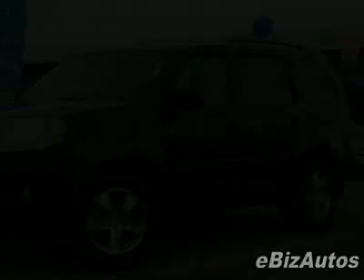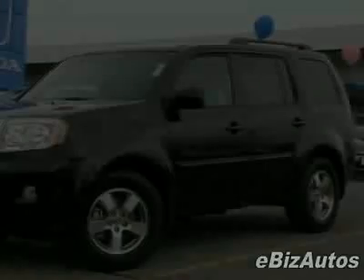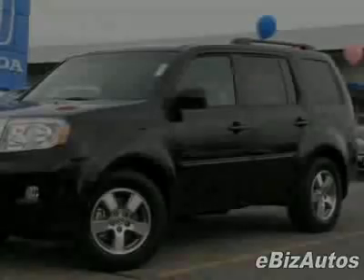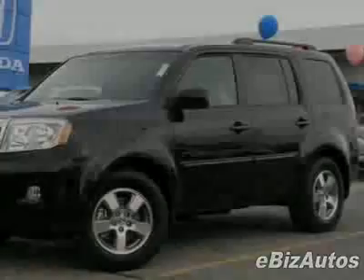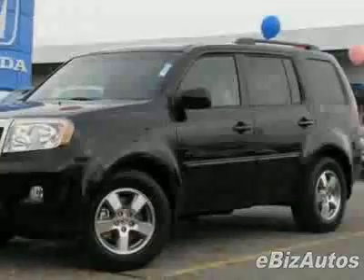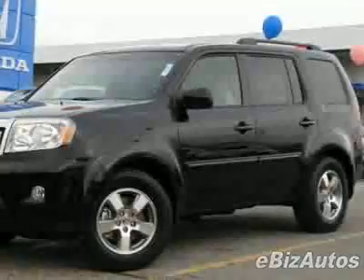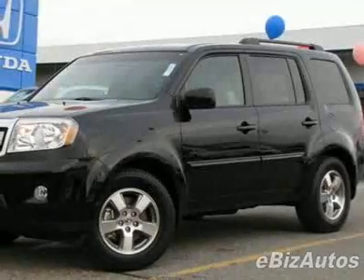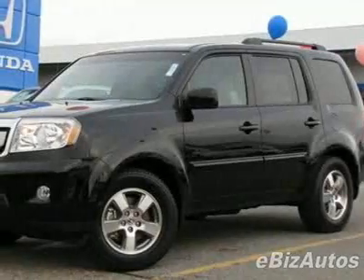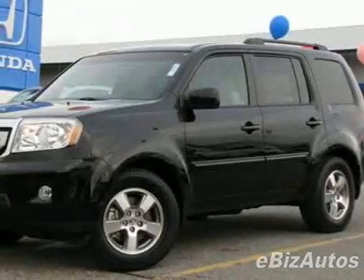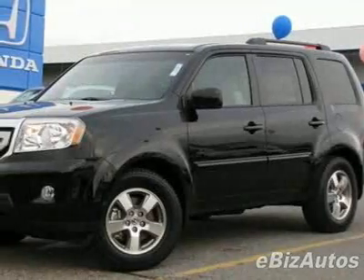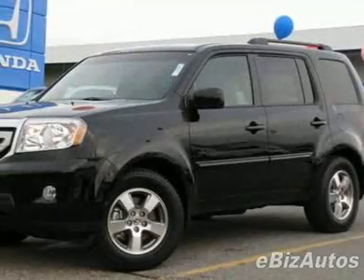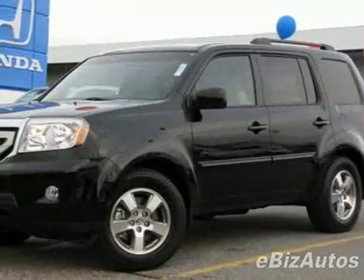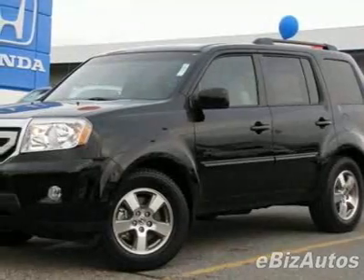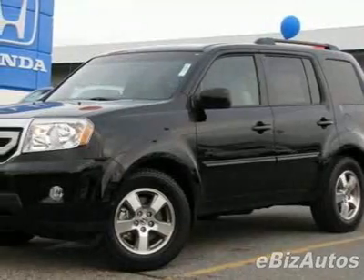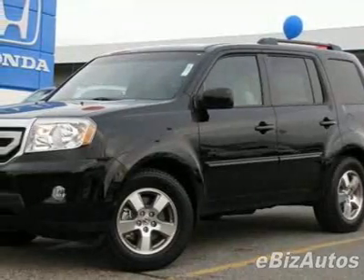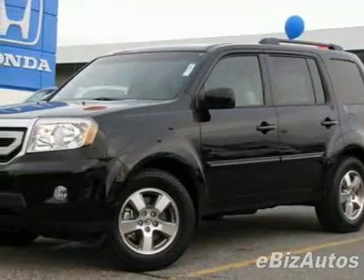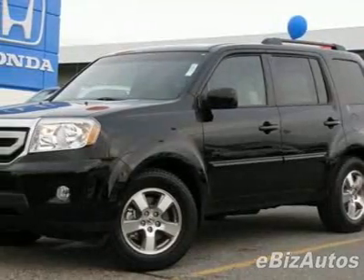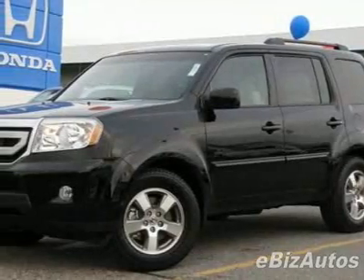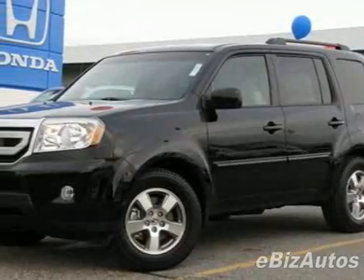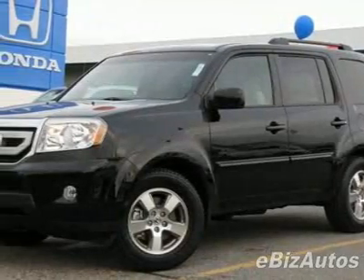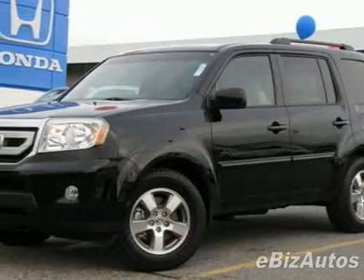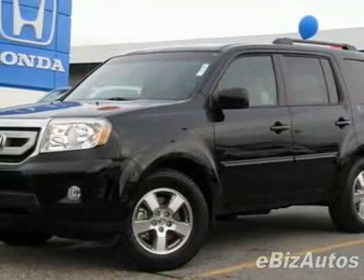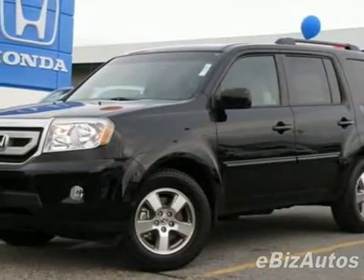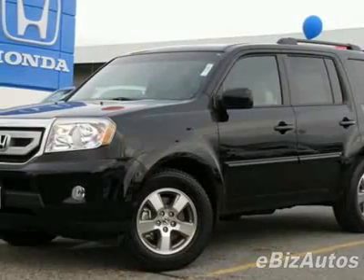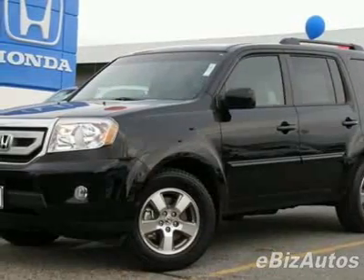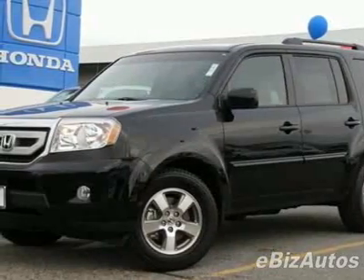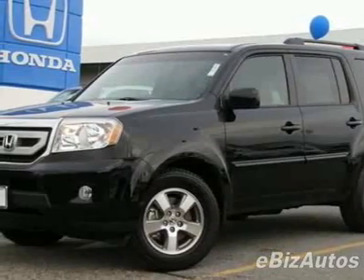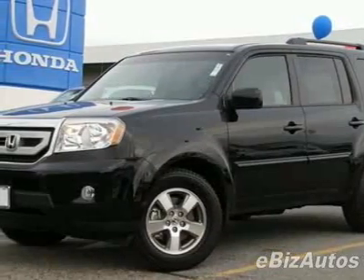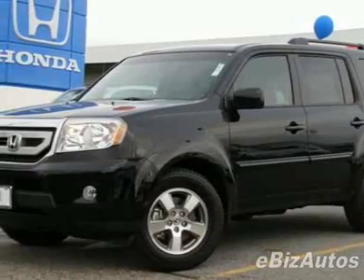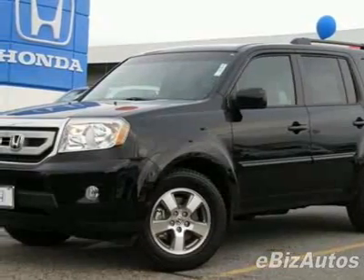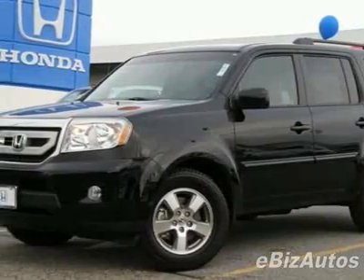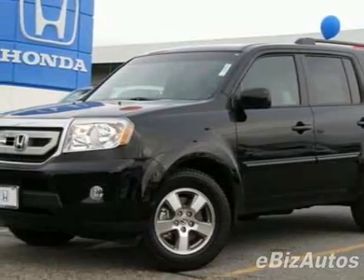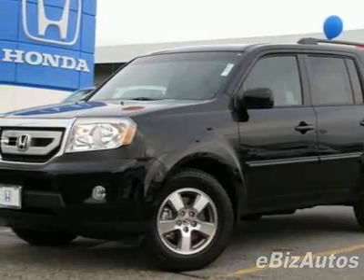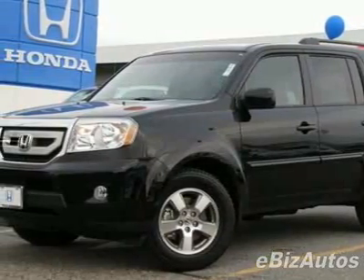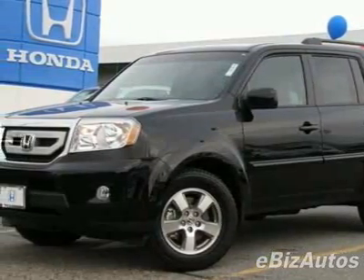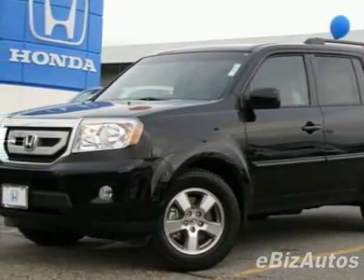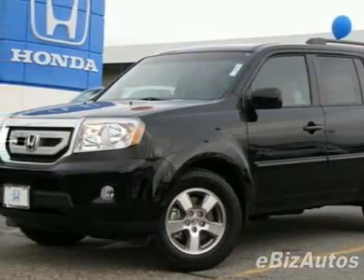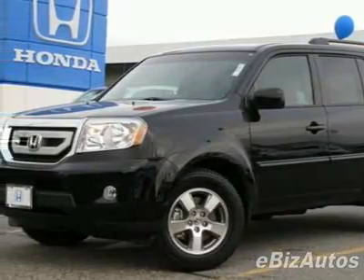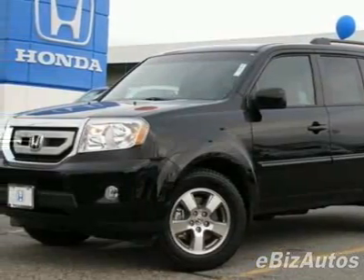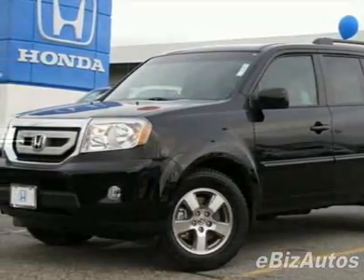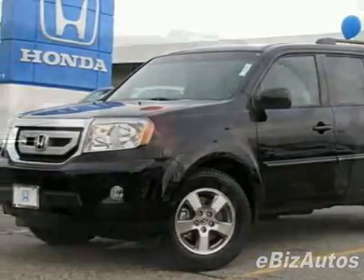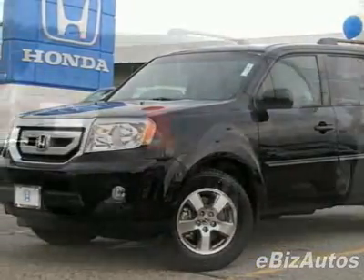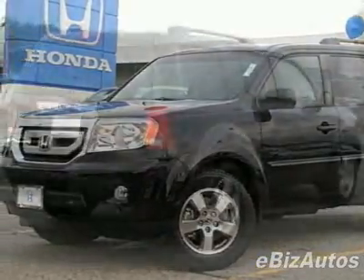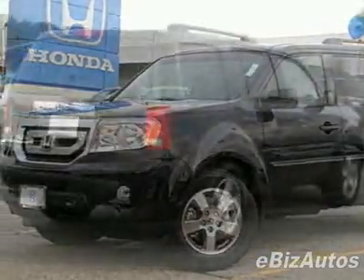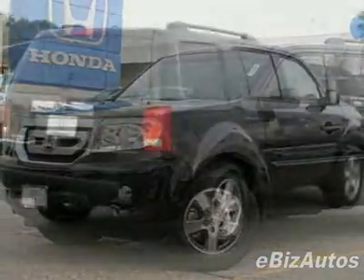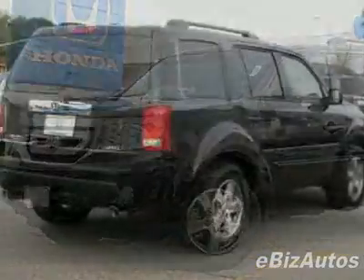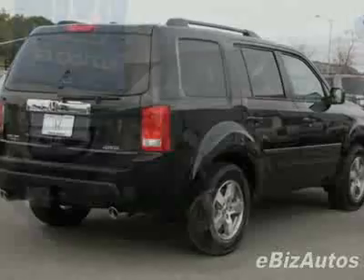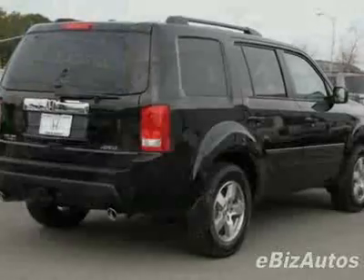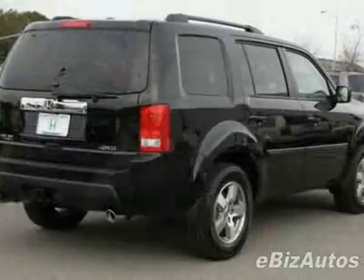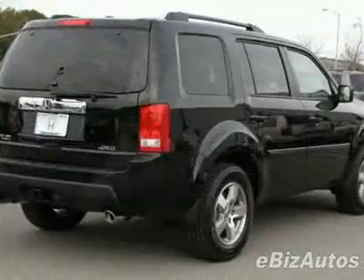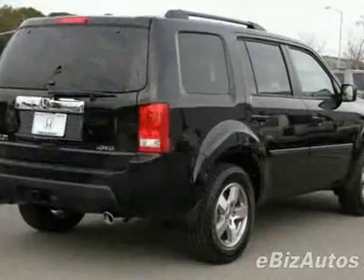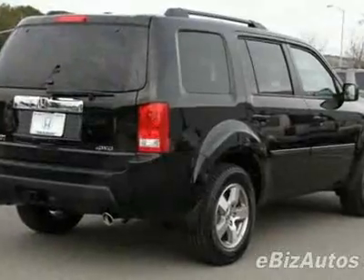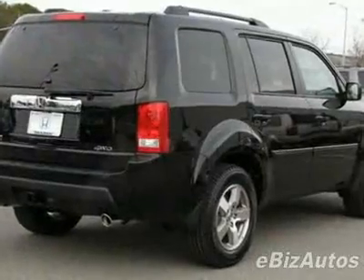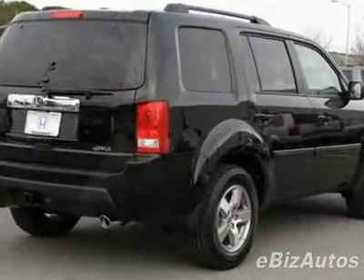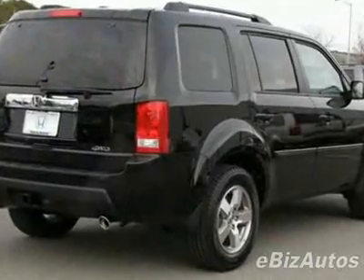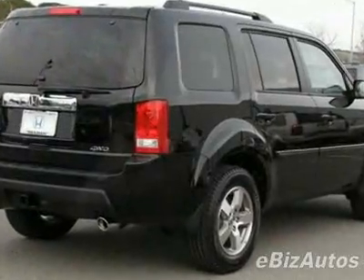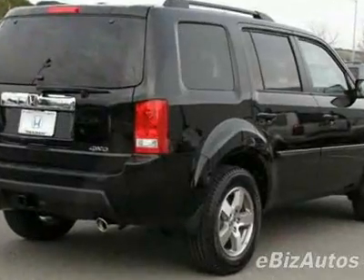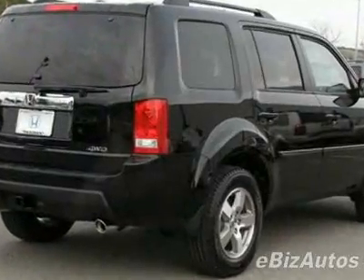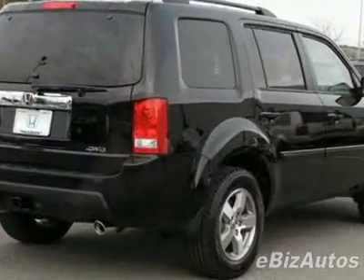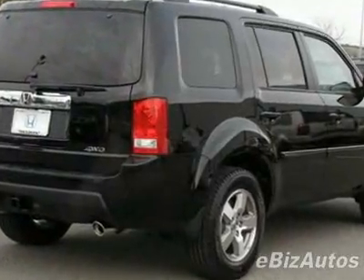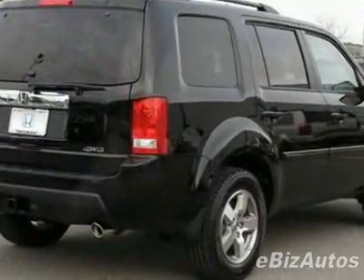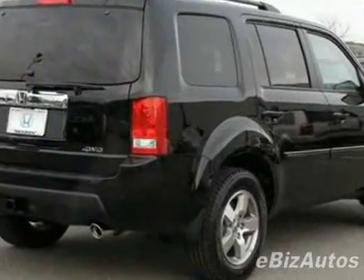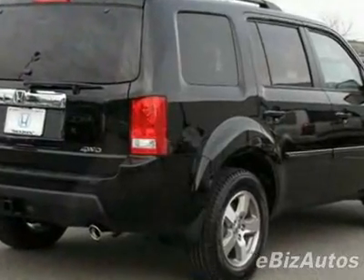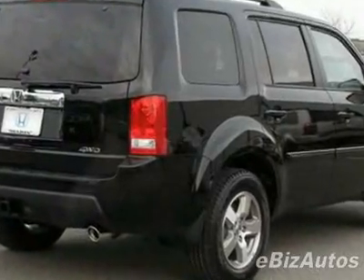Take a look at this new 2010 Honda Pilot EXL. For your protection, this vehicle has a full factory warranty.